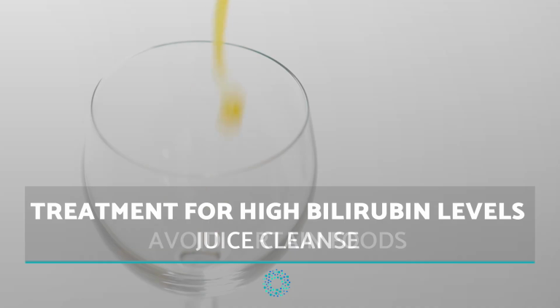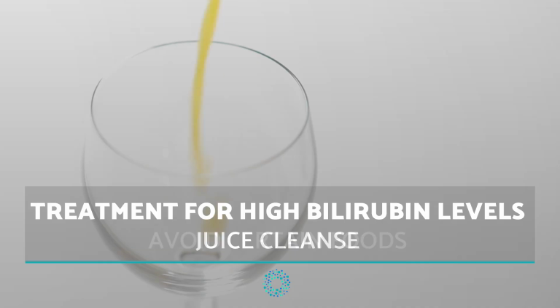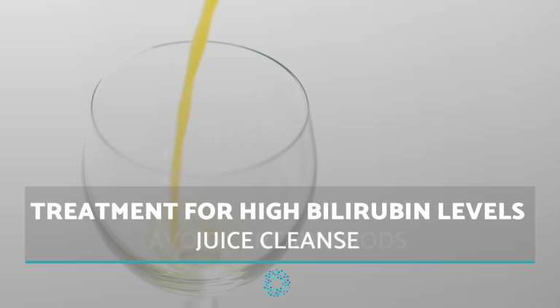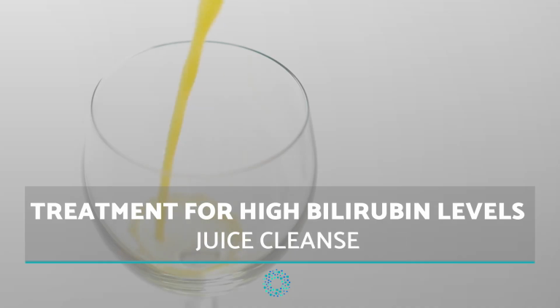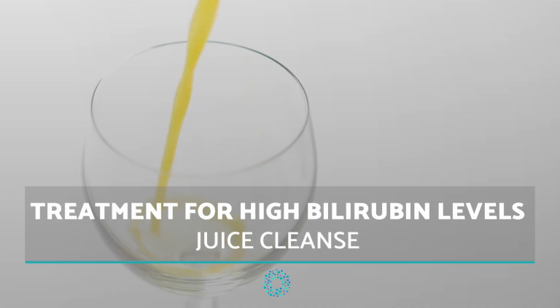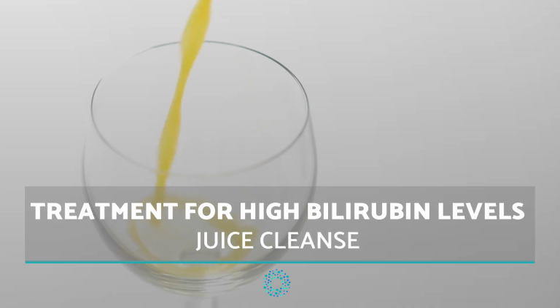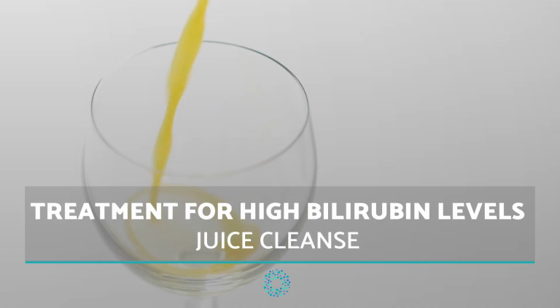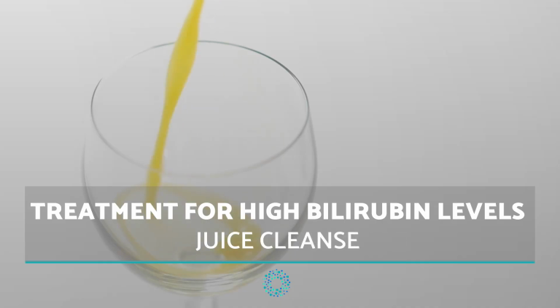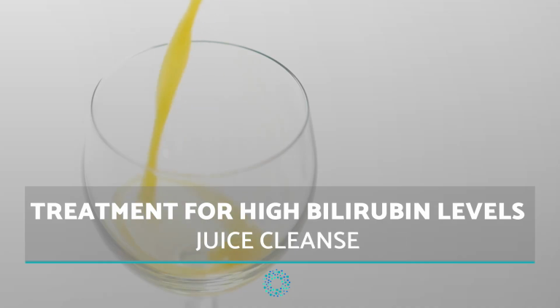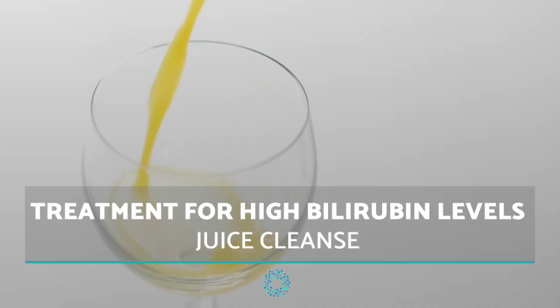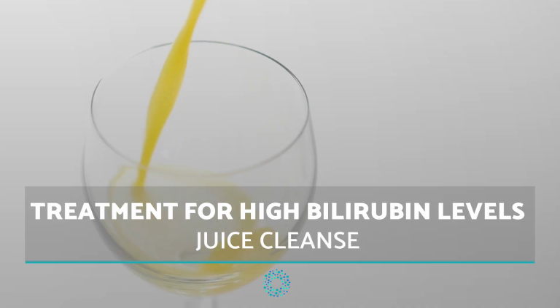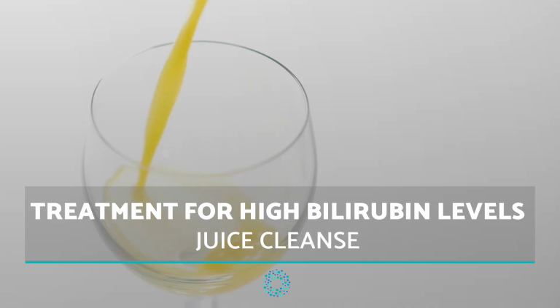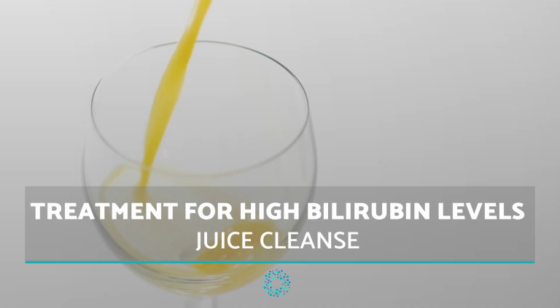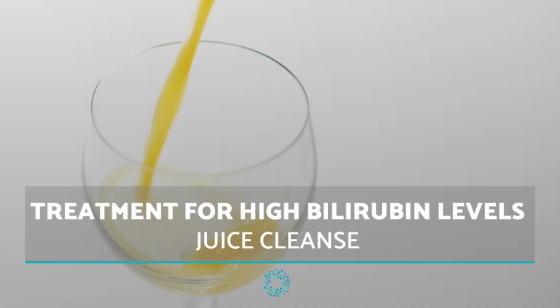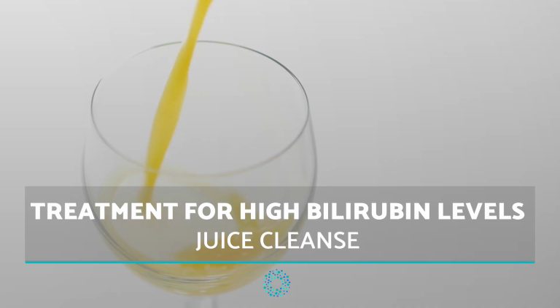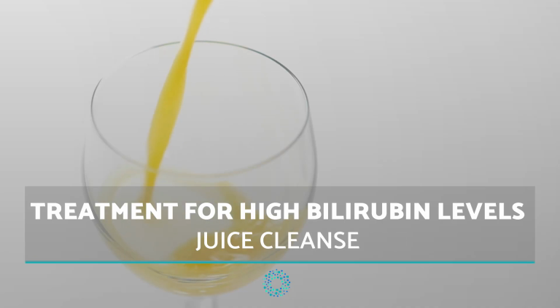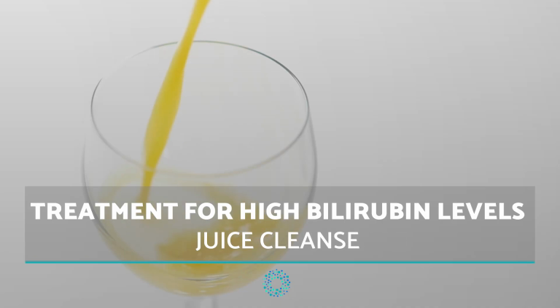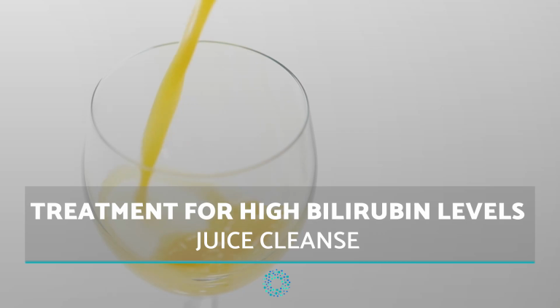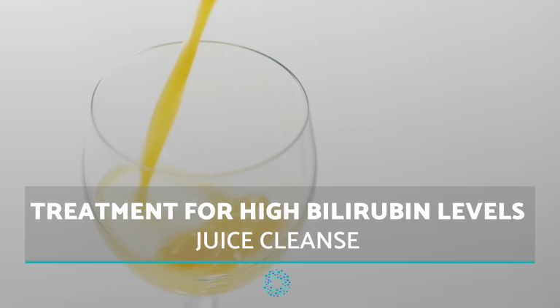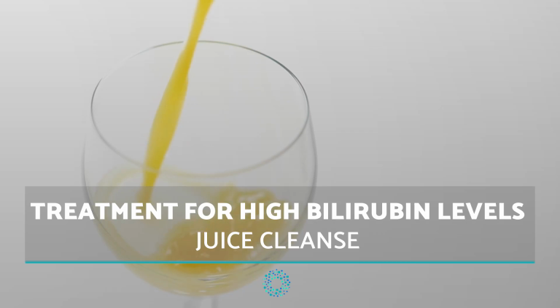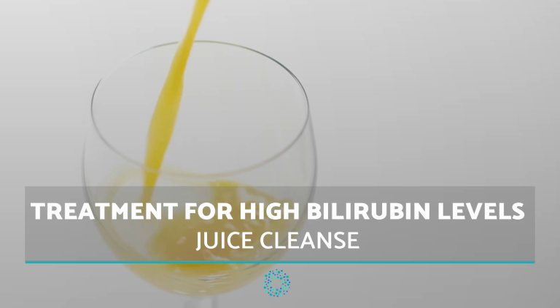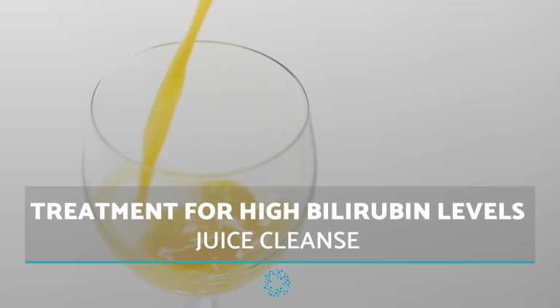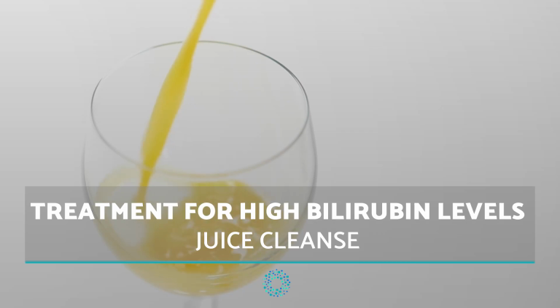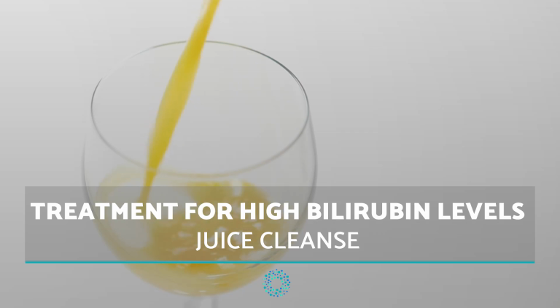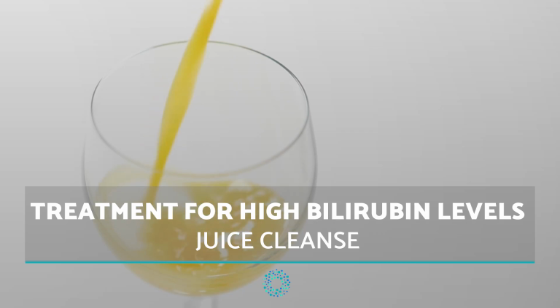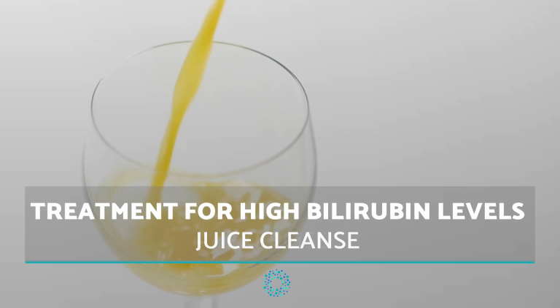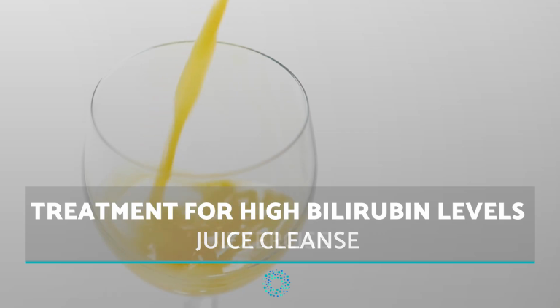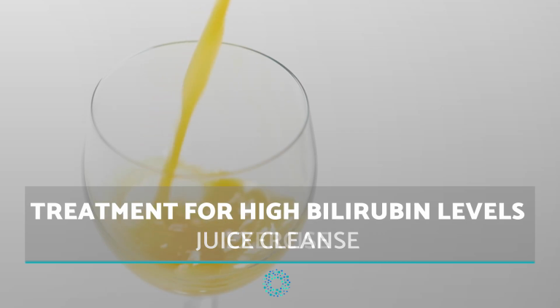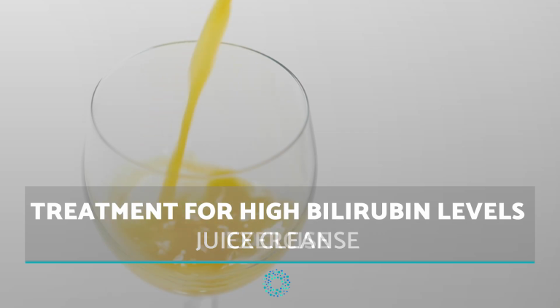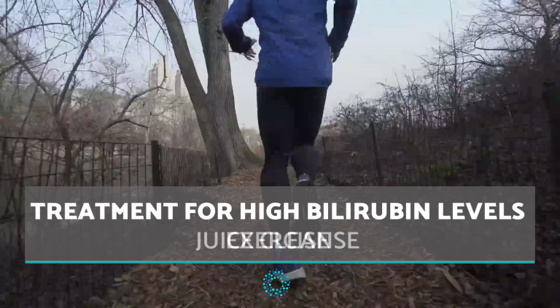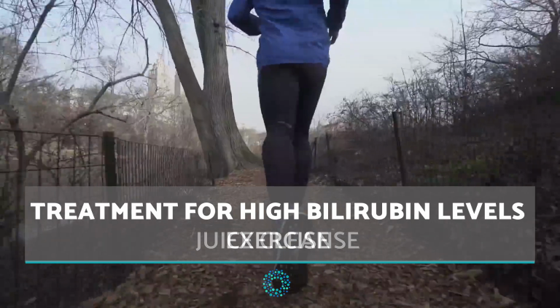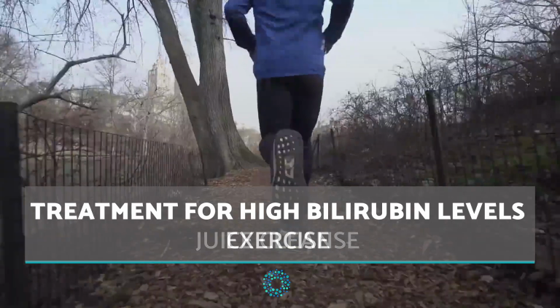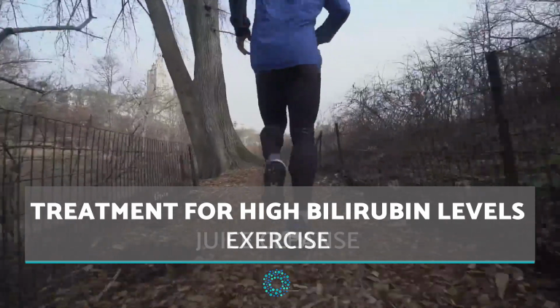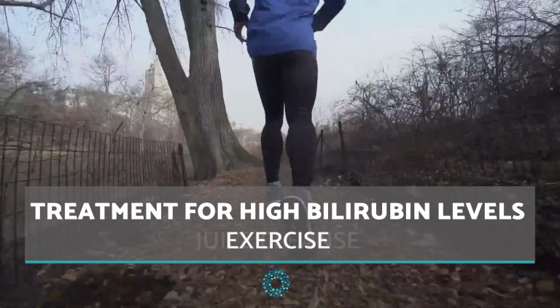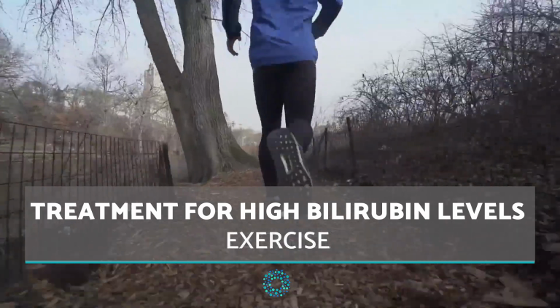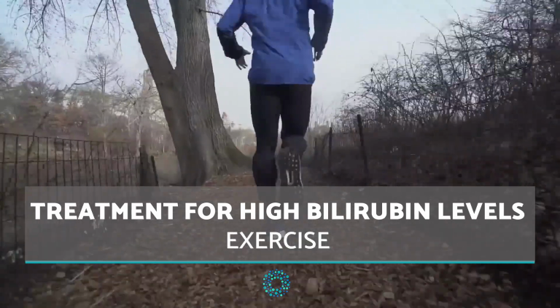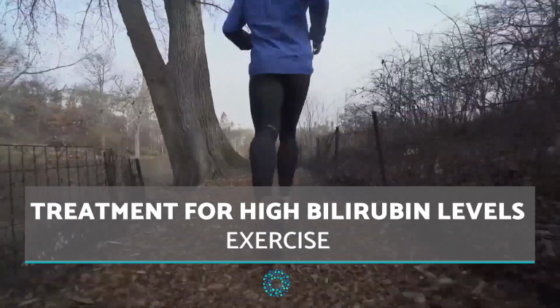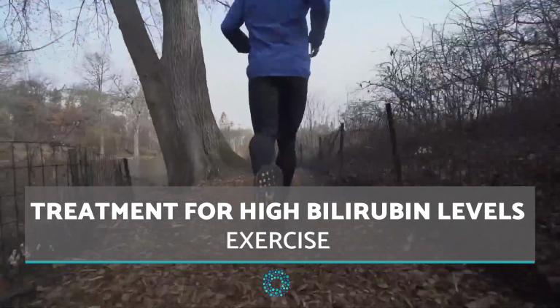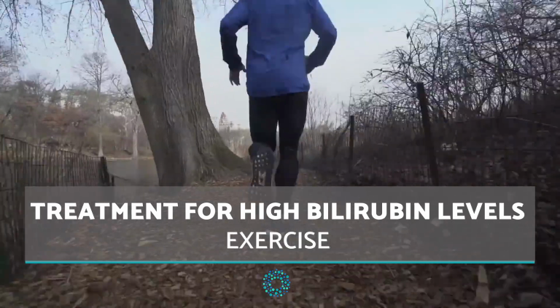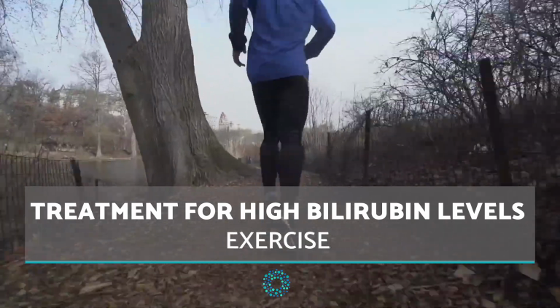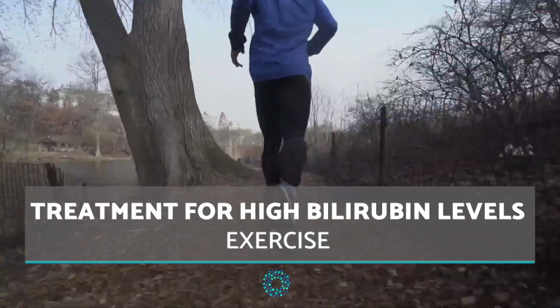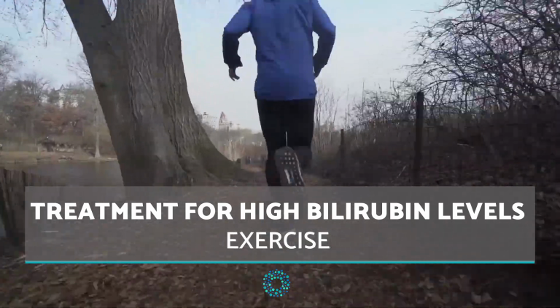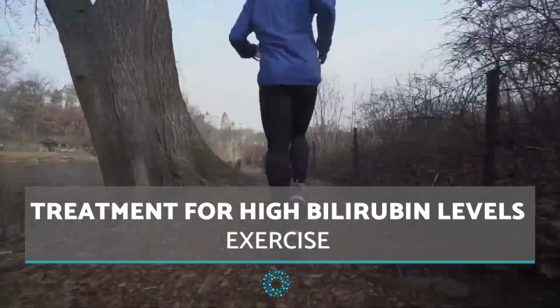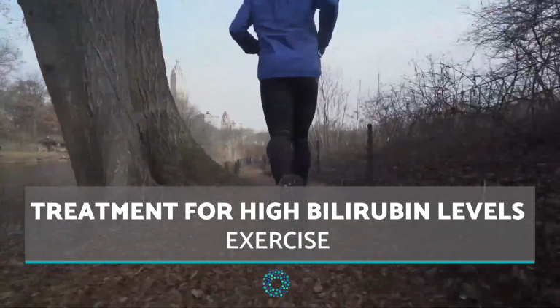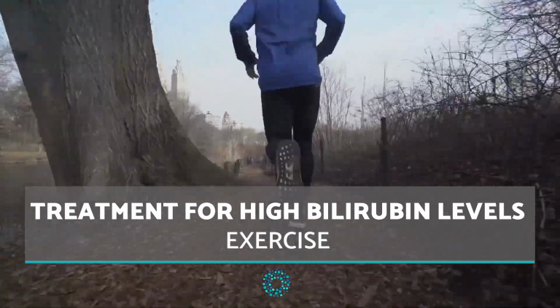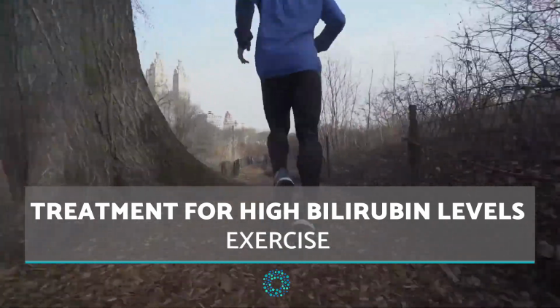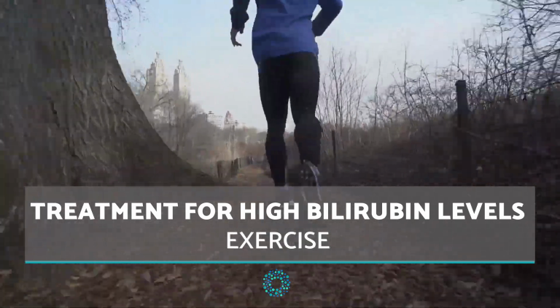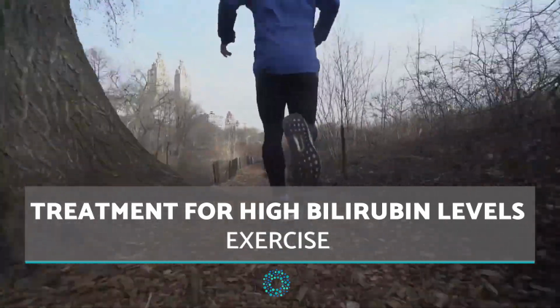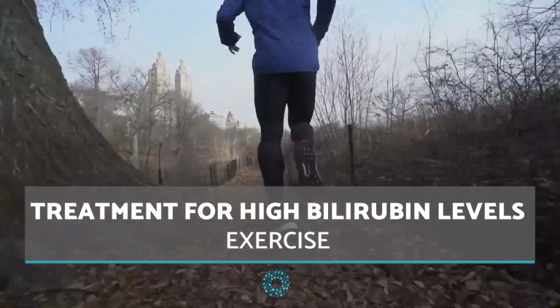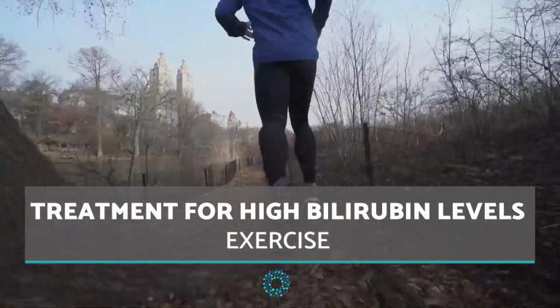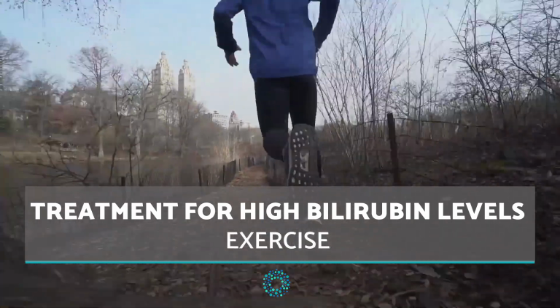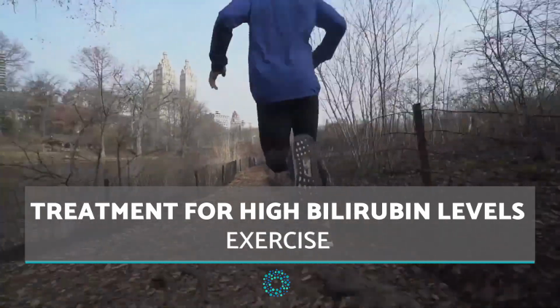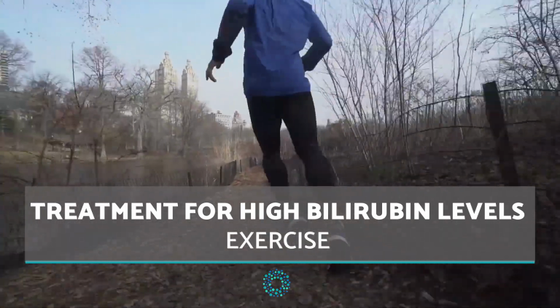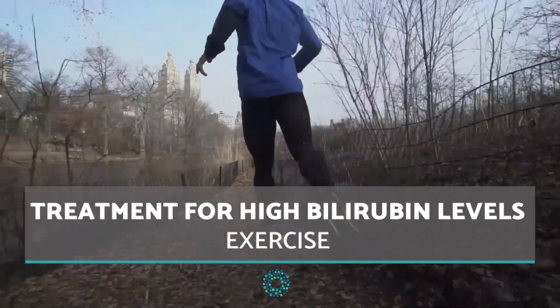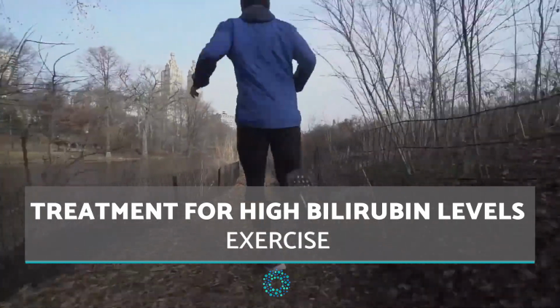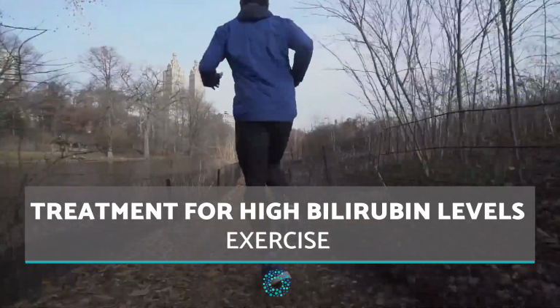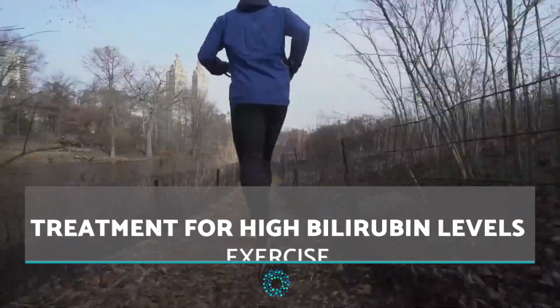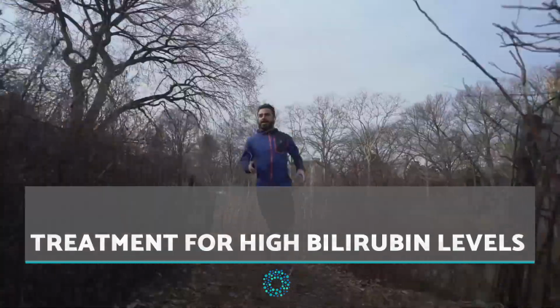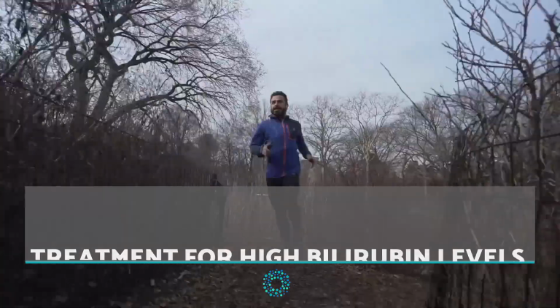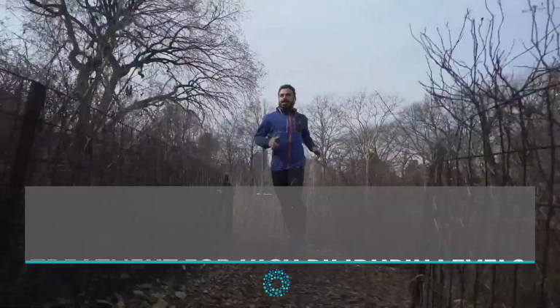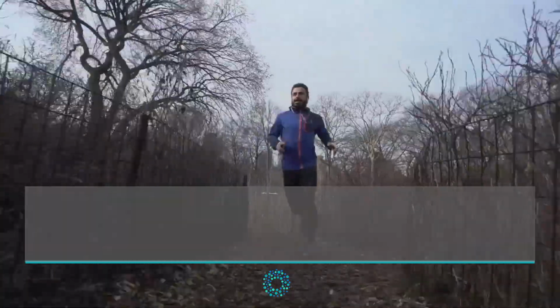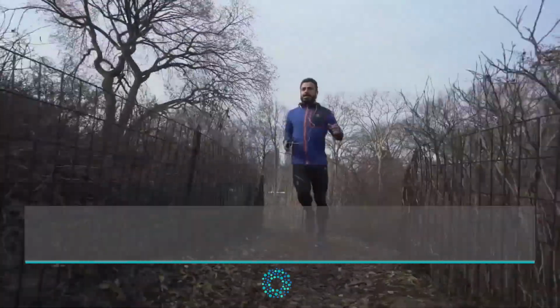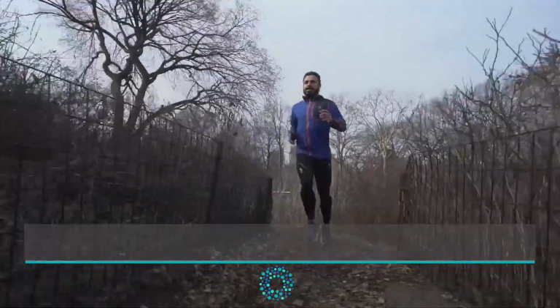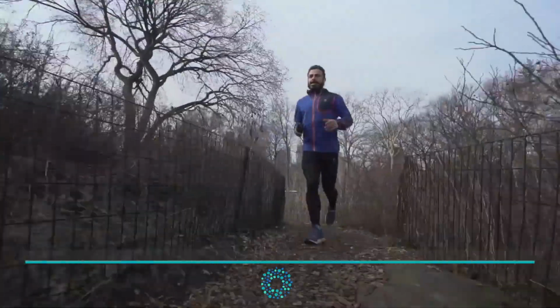Juice cleanse to help liver functionality. Exercise — at least 20 minutes a day is necessary.